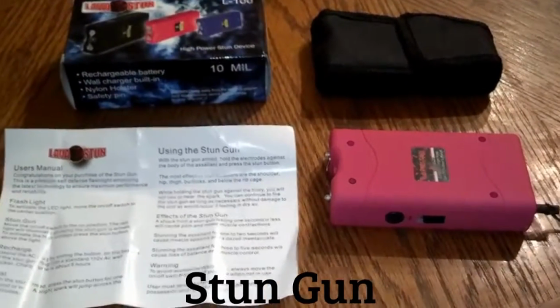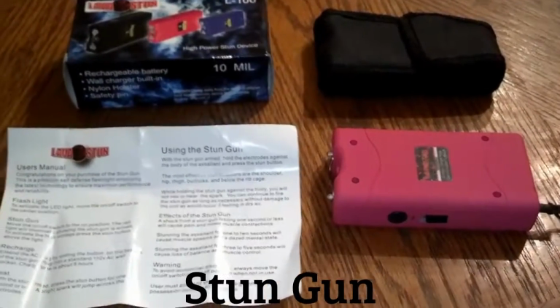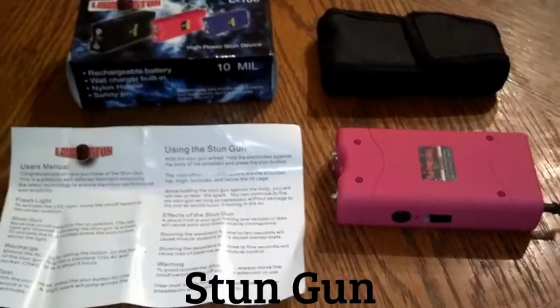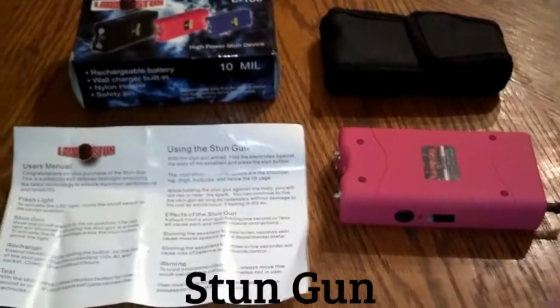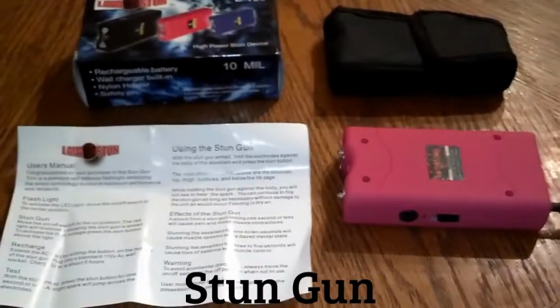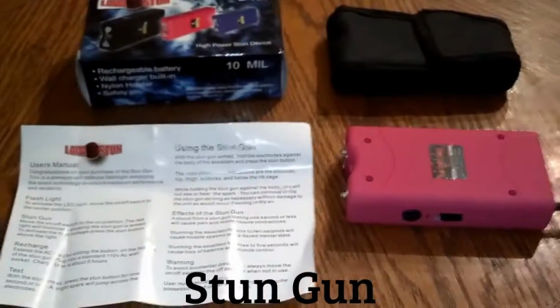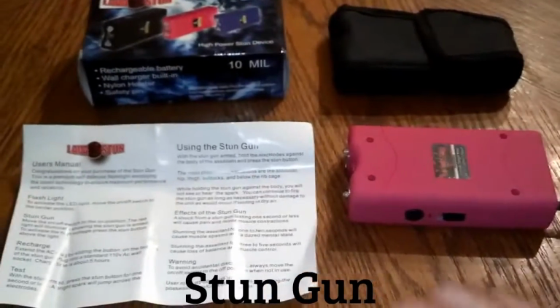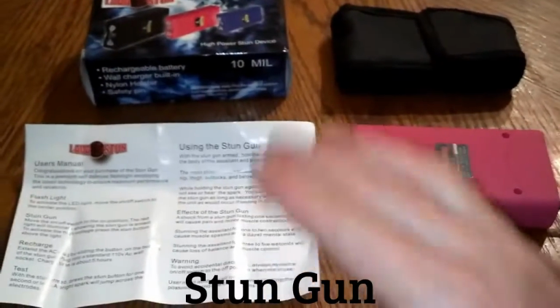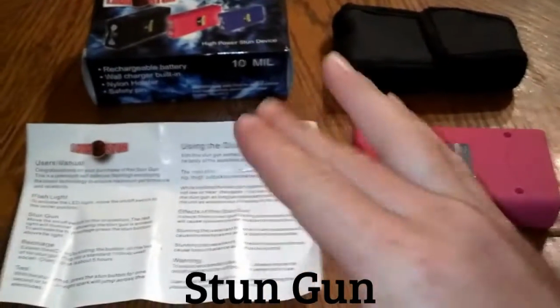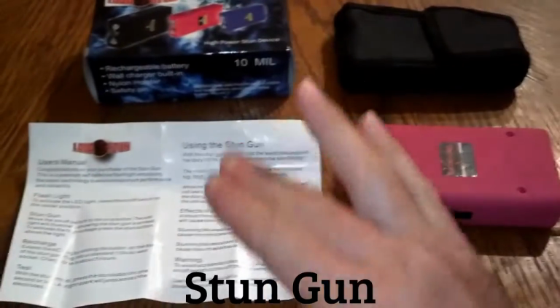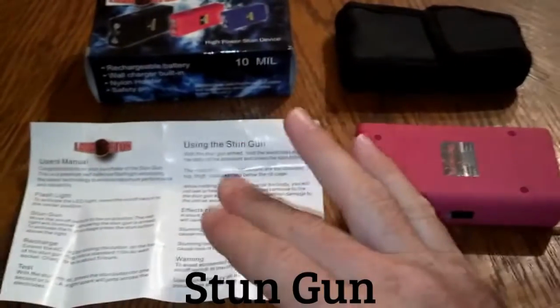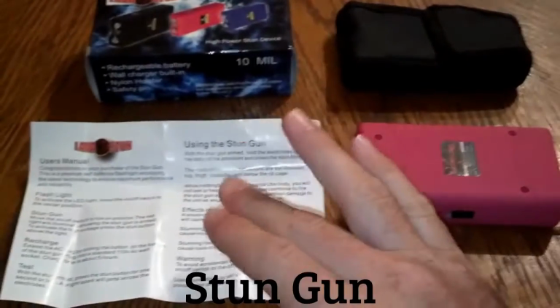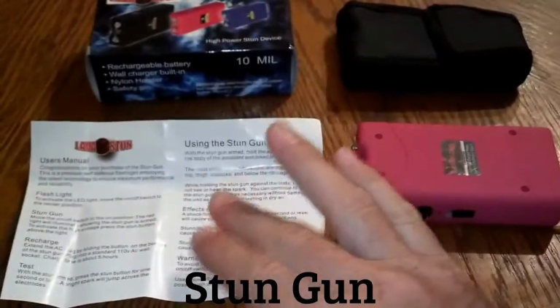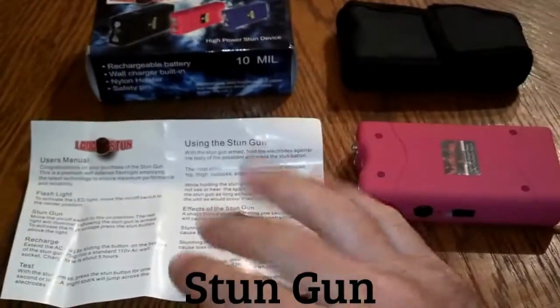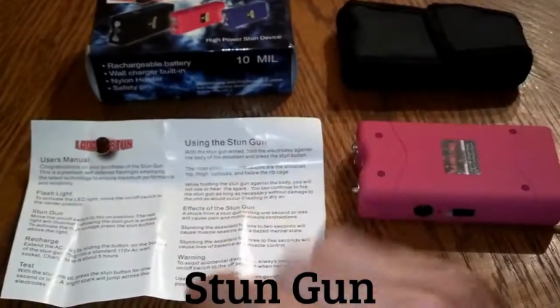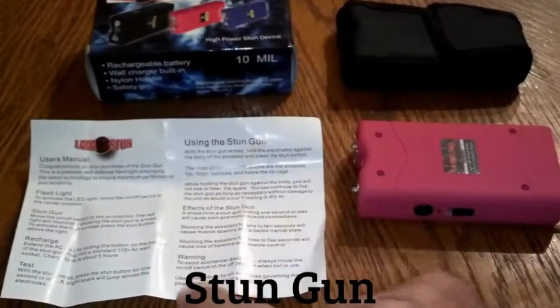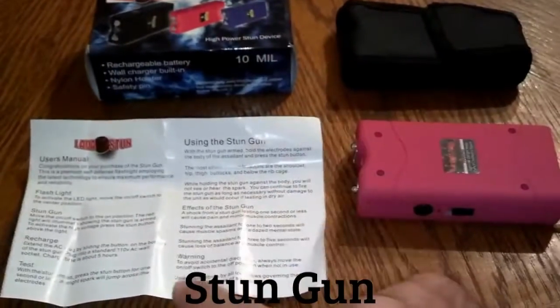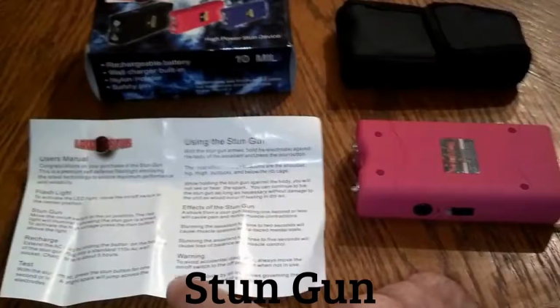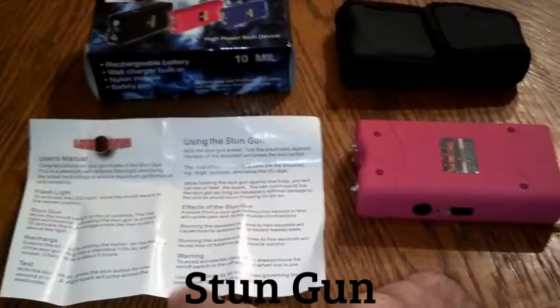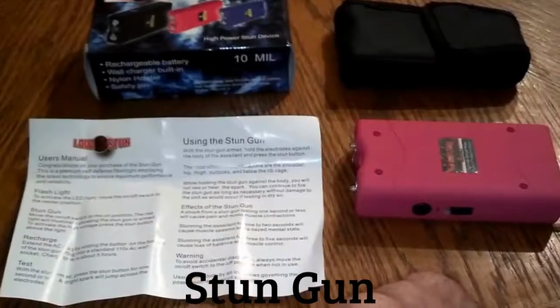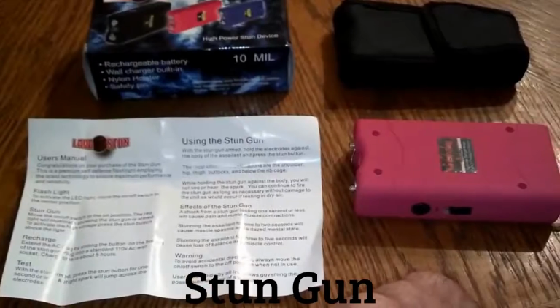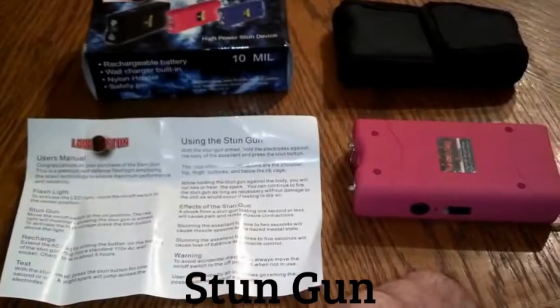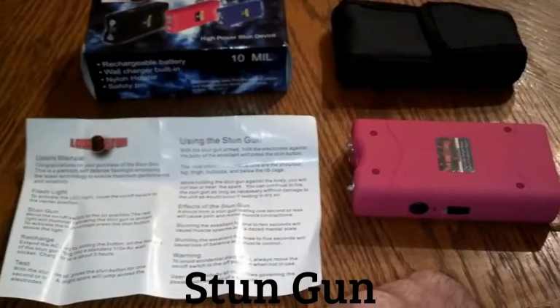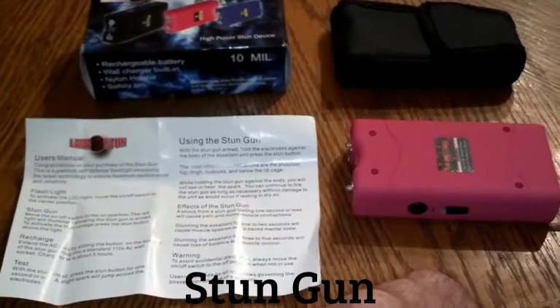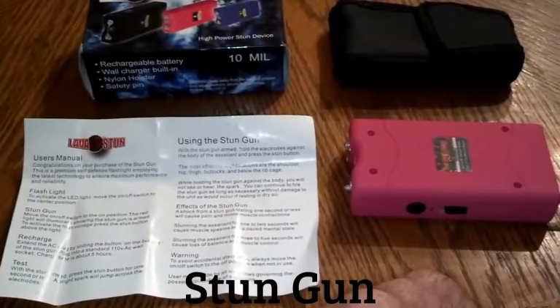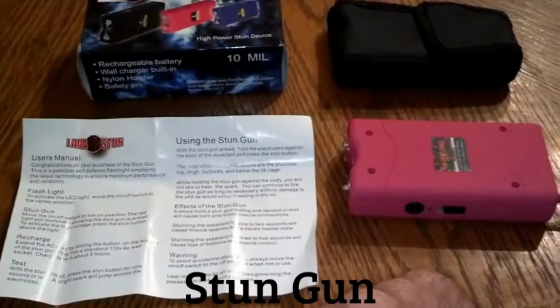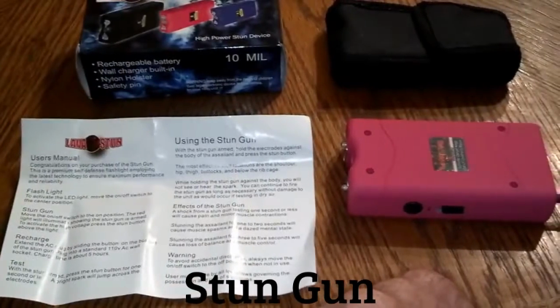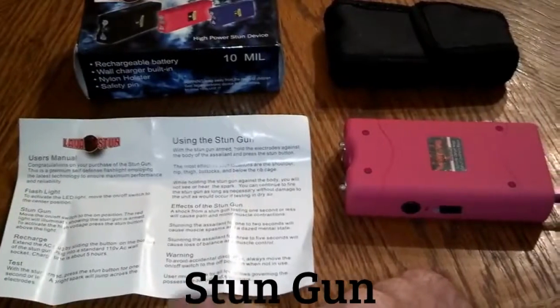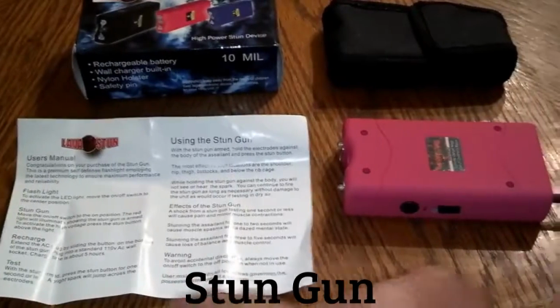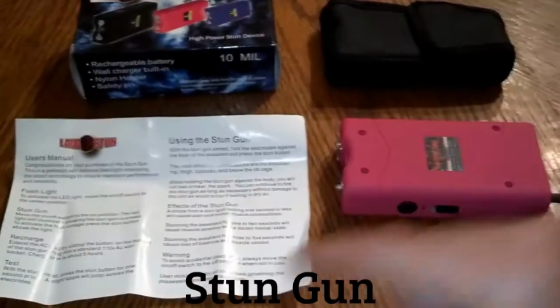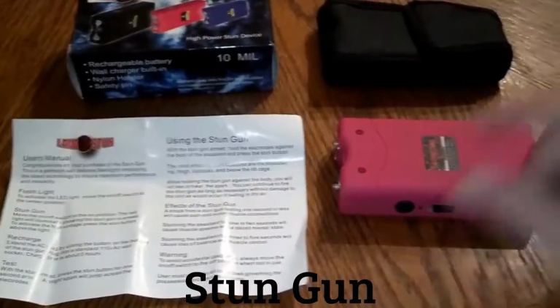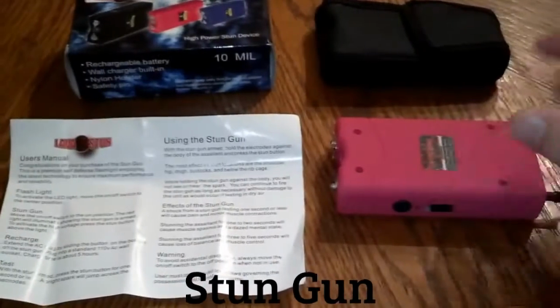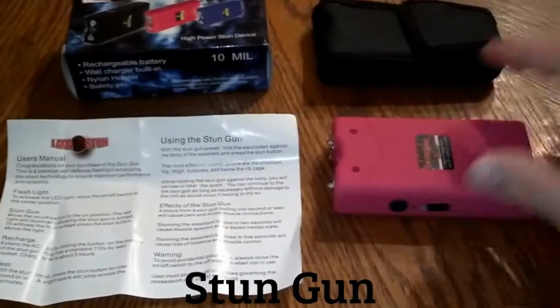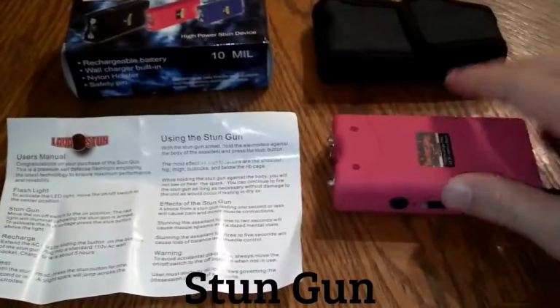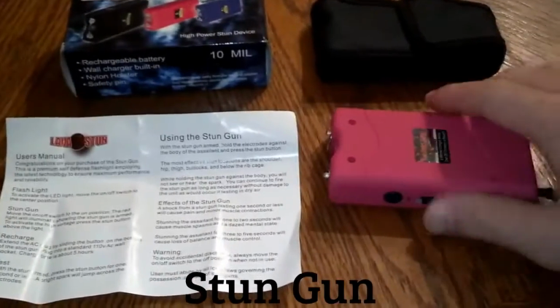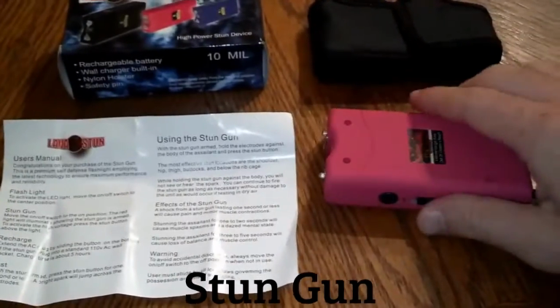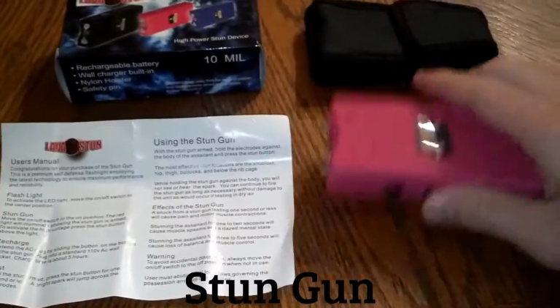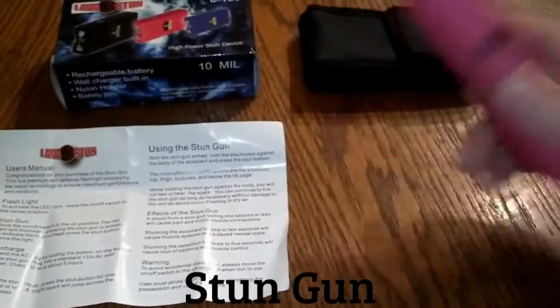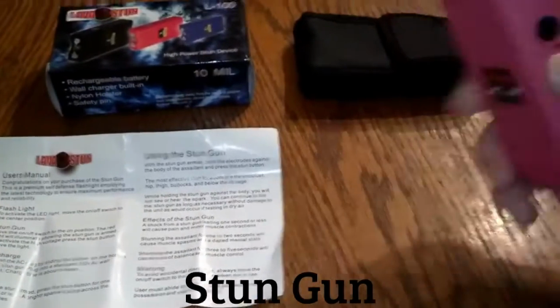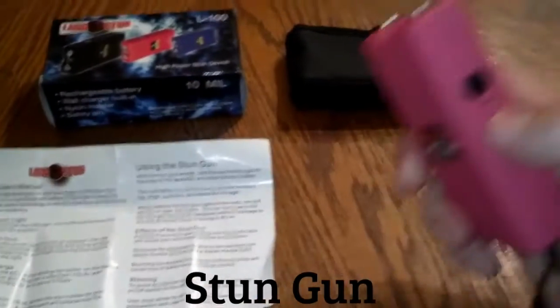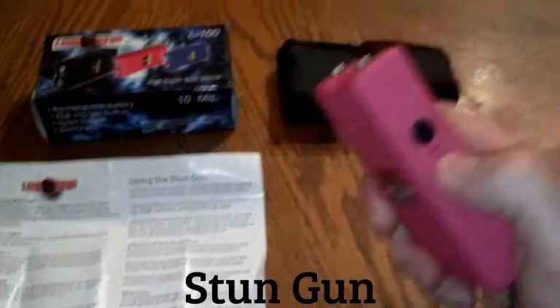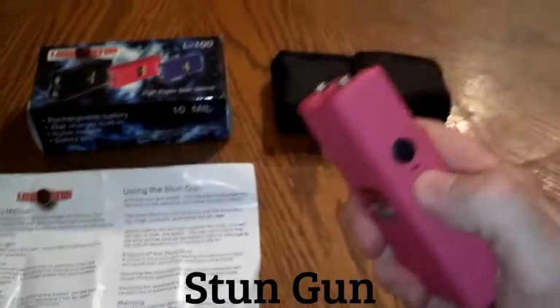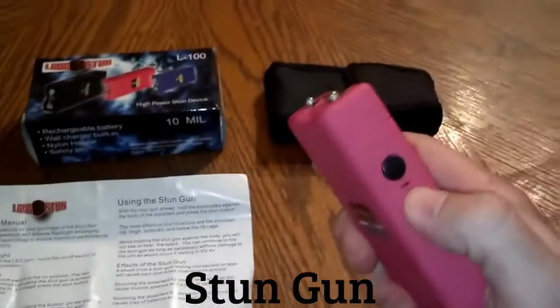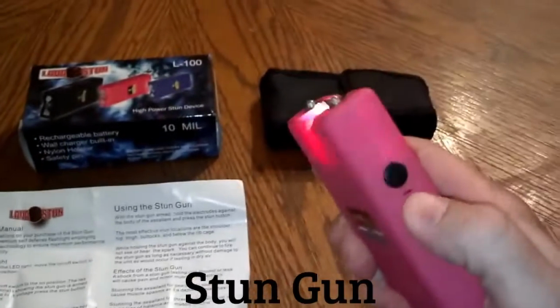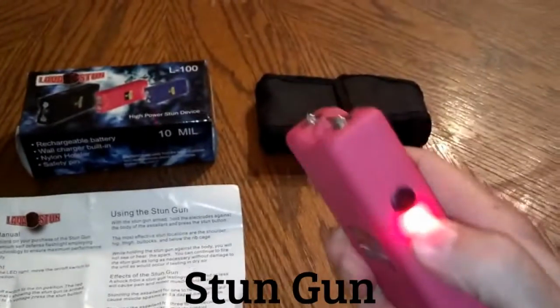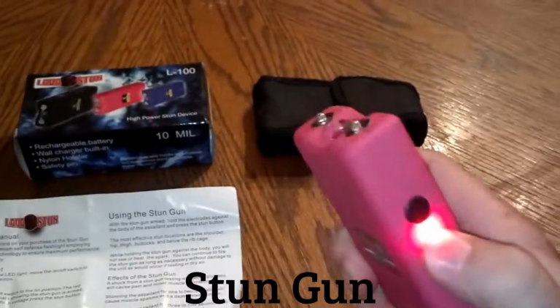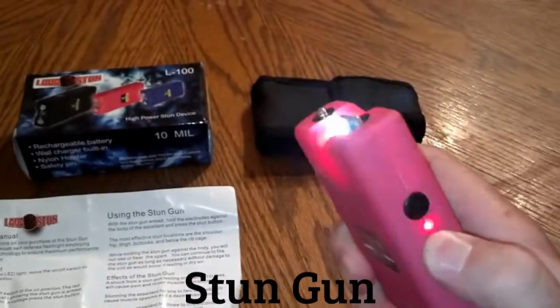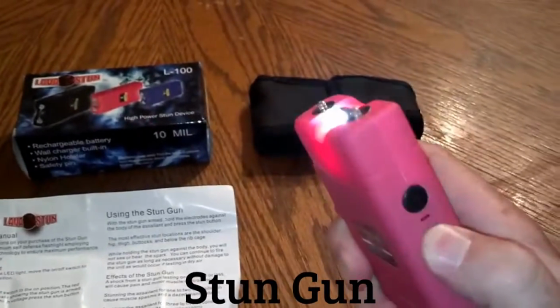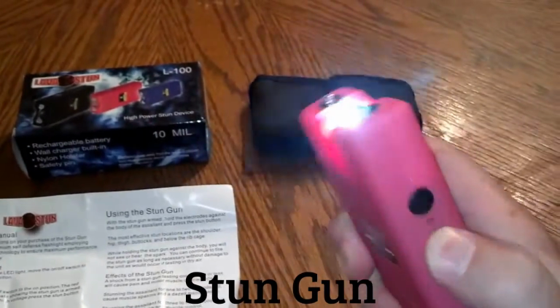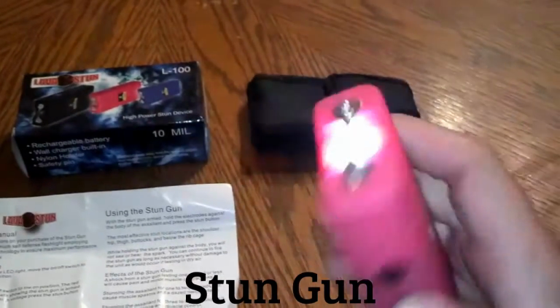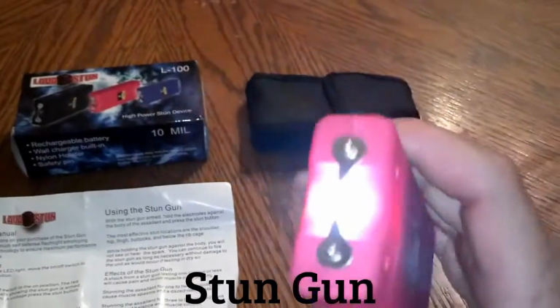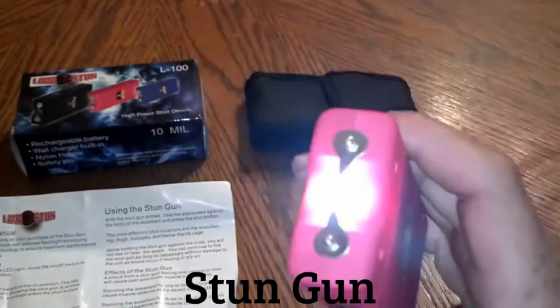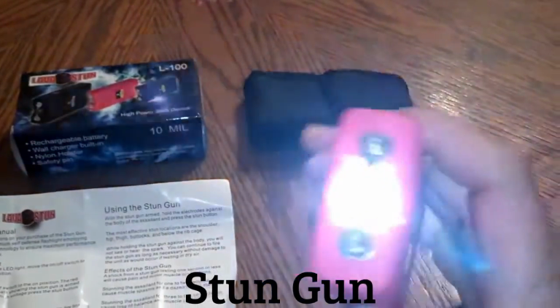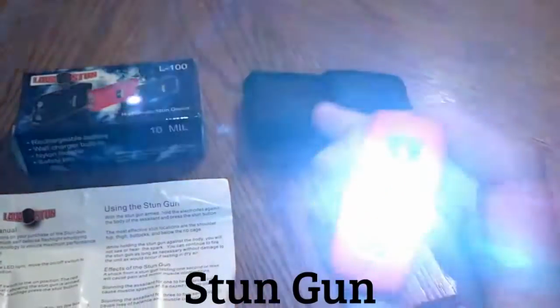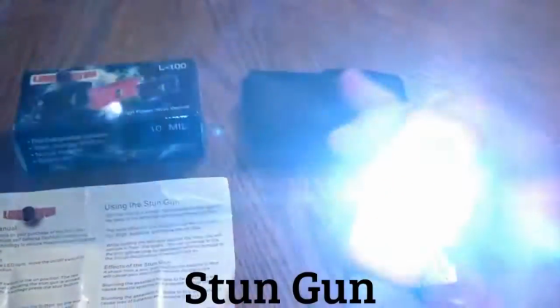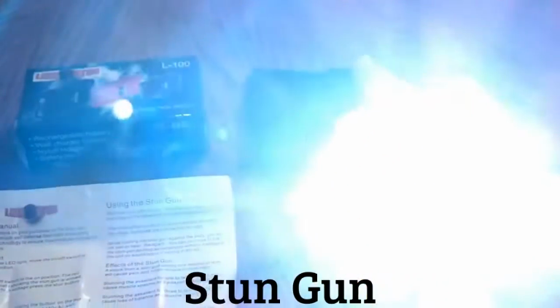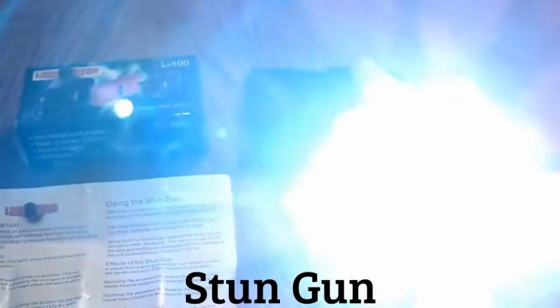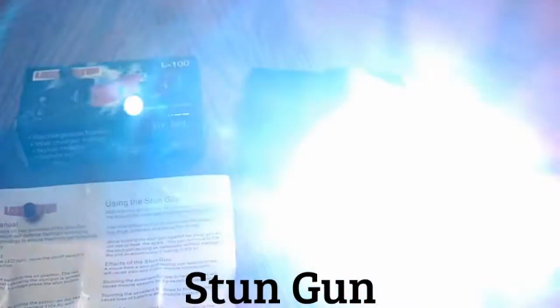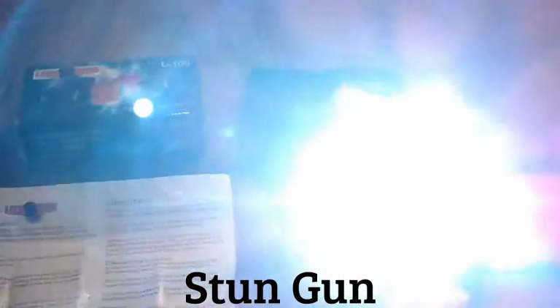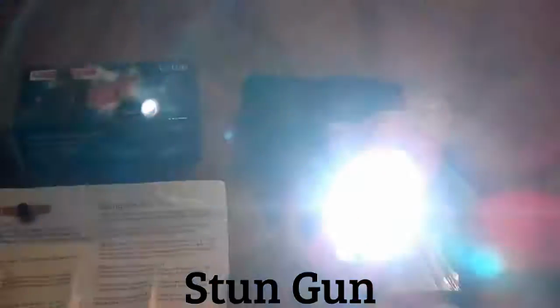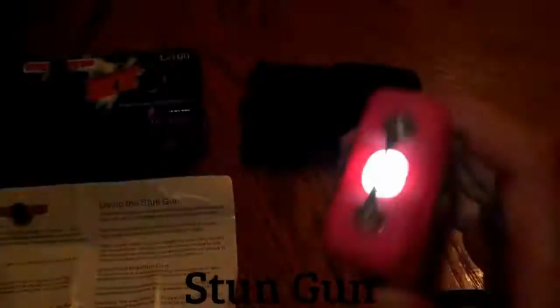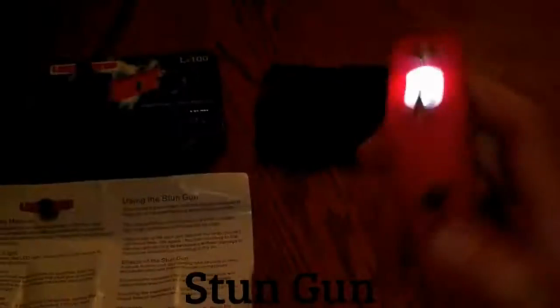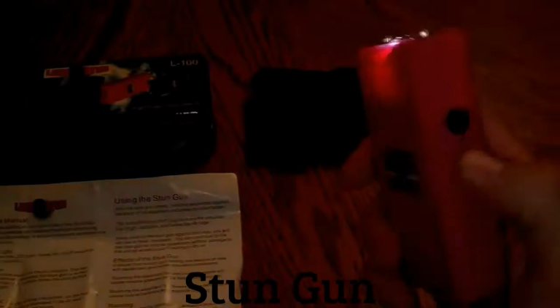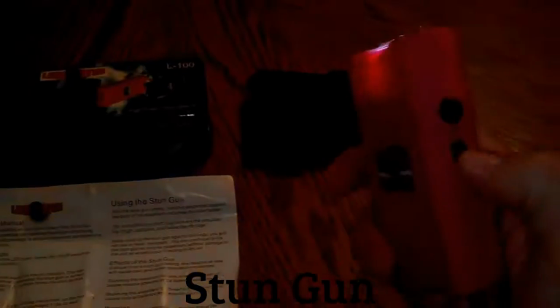Basically it's the same as our 7.8 million volt stun gun. It has instructions on how to charge it and how to use it, step by step. It also has a flashlight — on the first notch it's really bright.